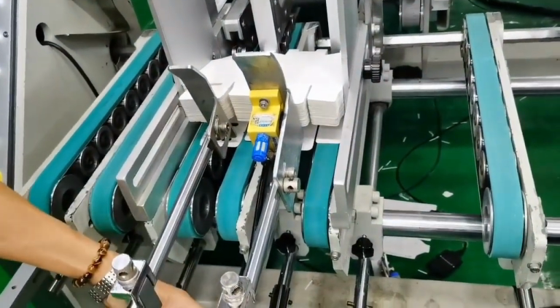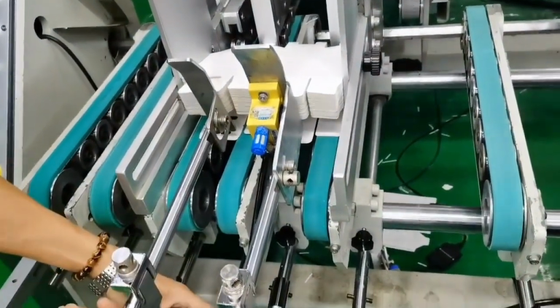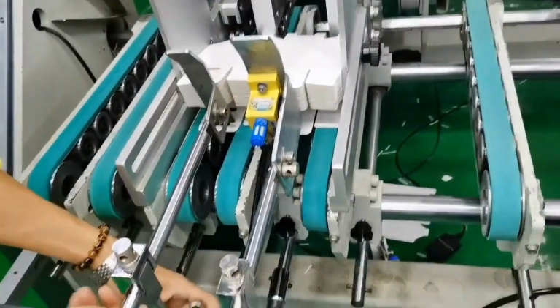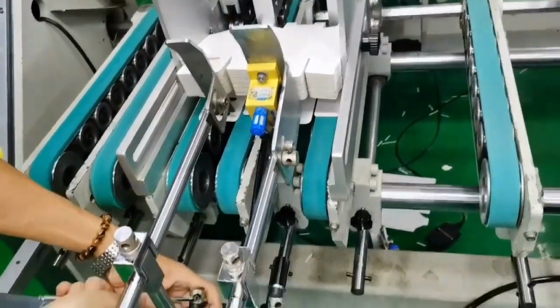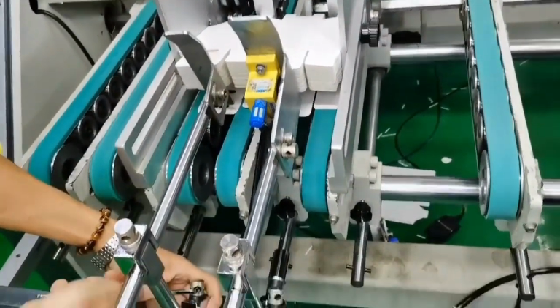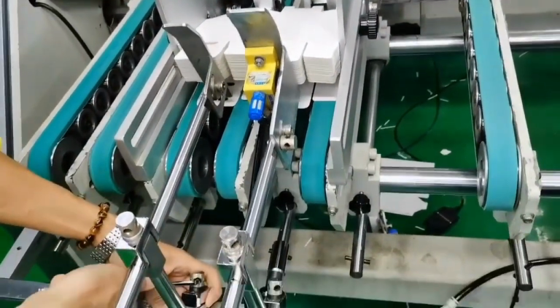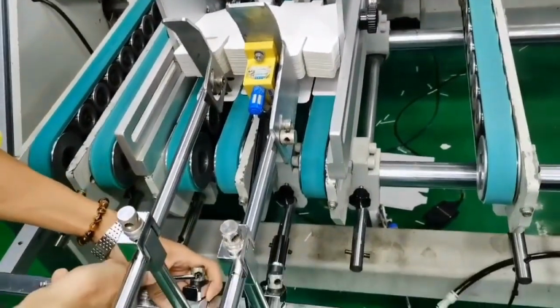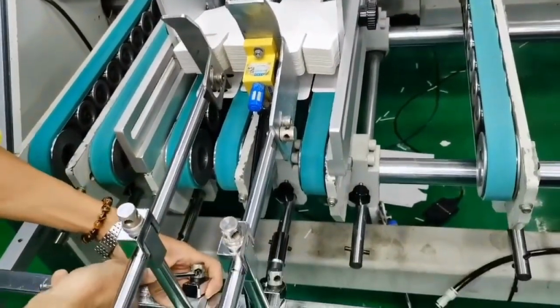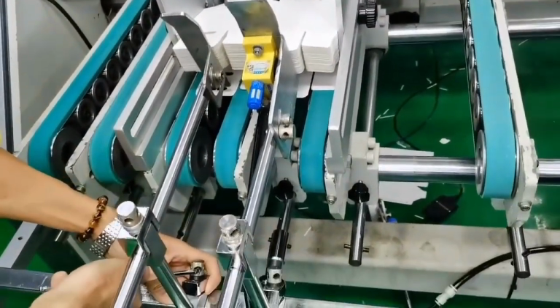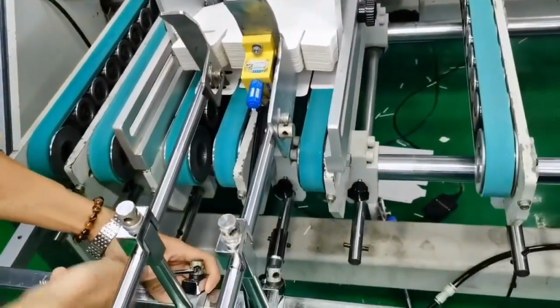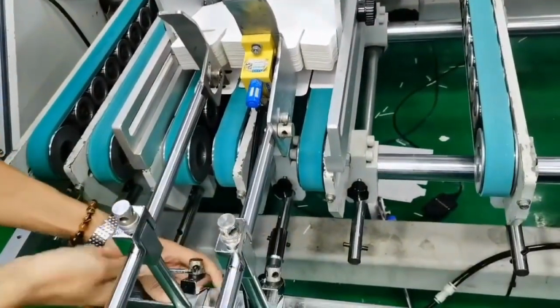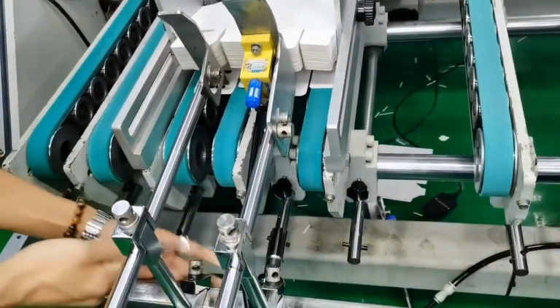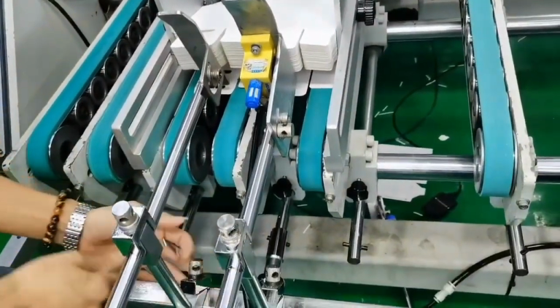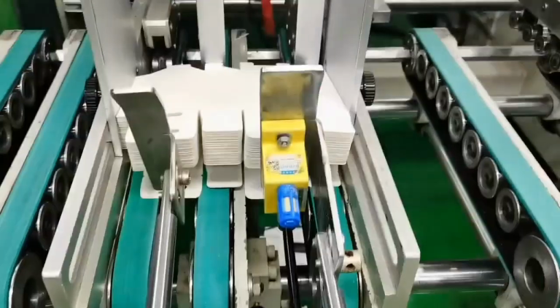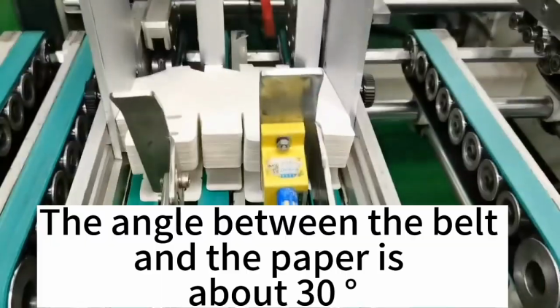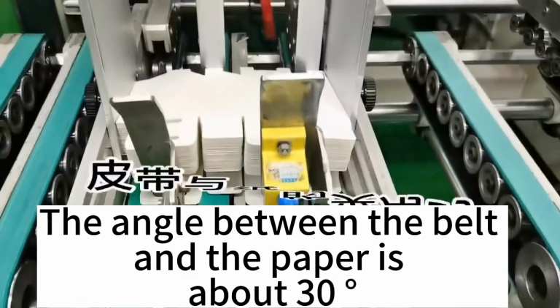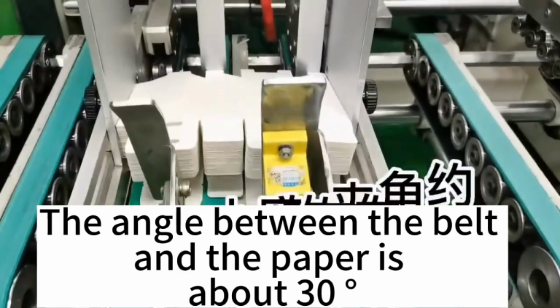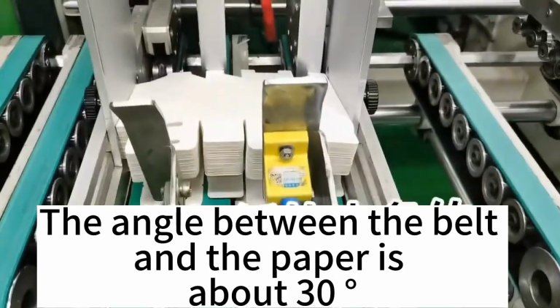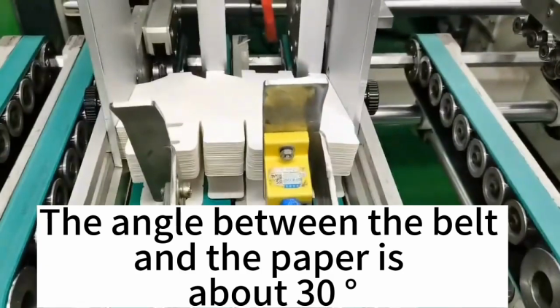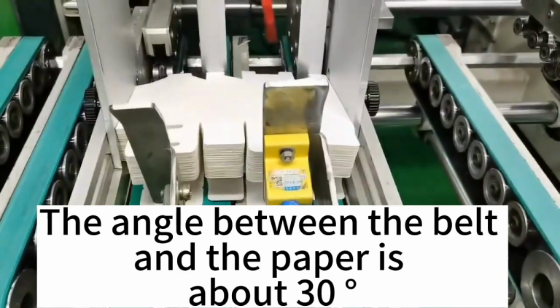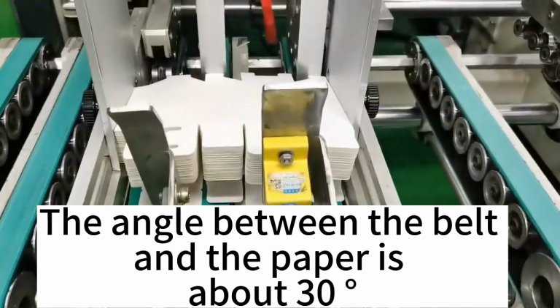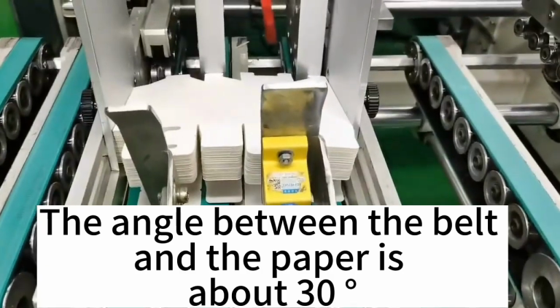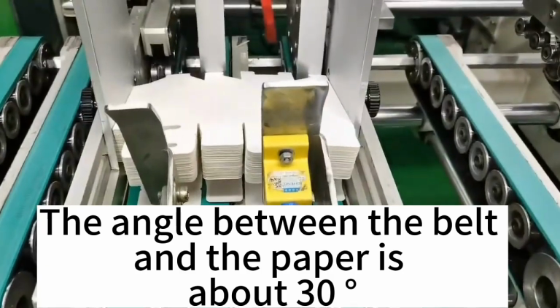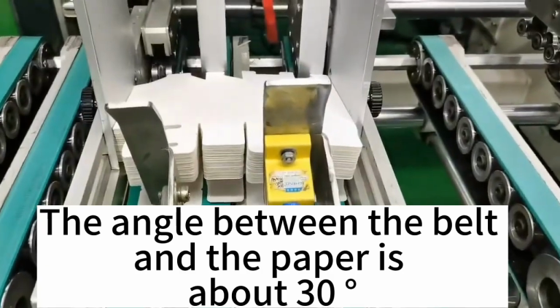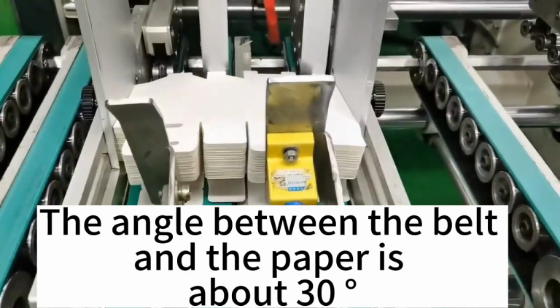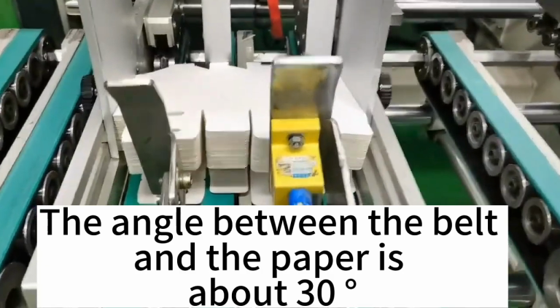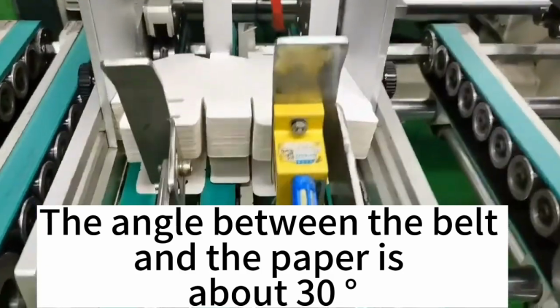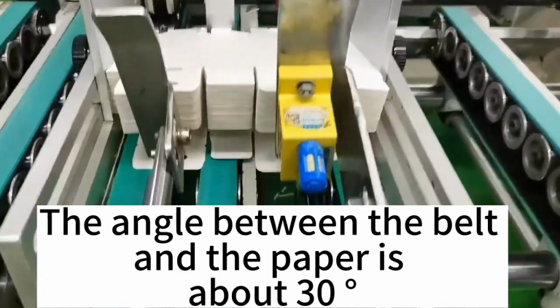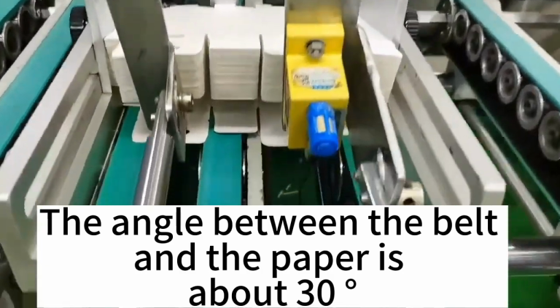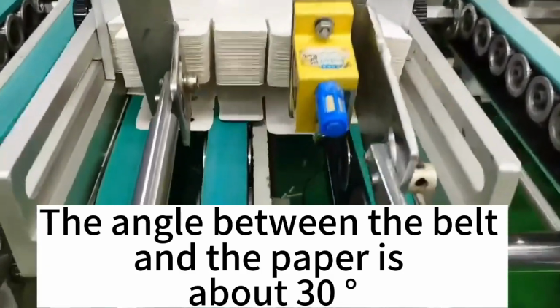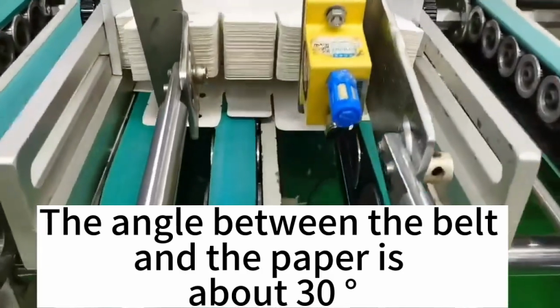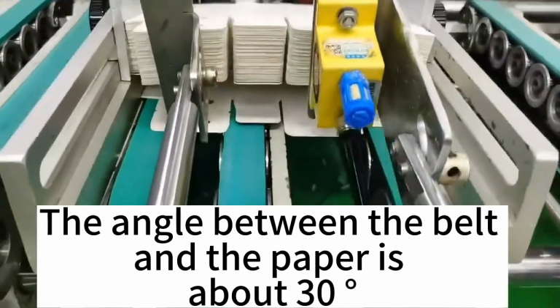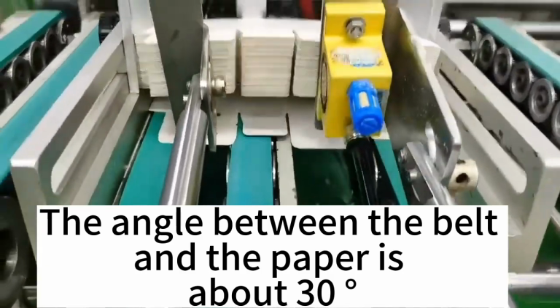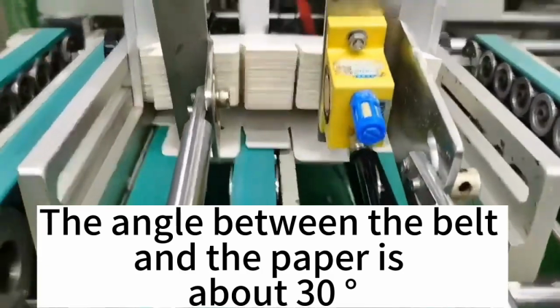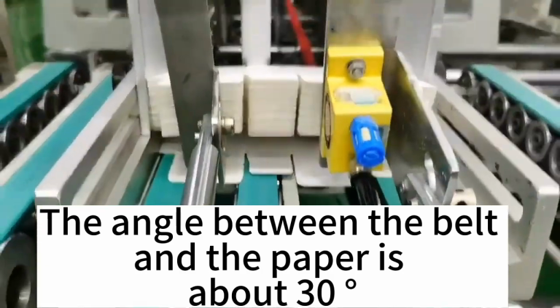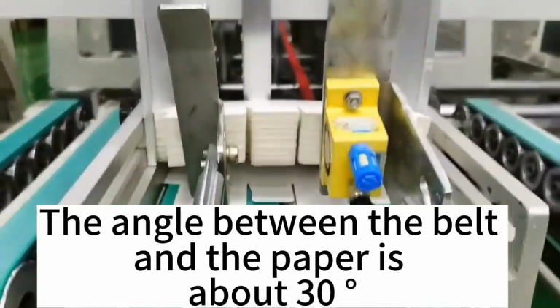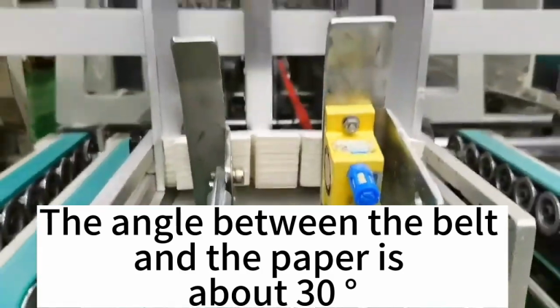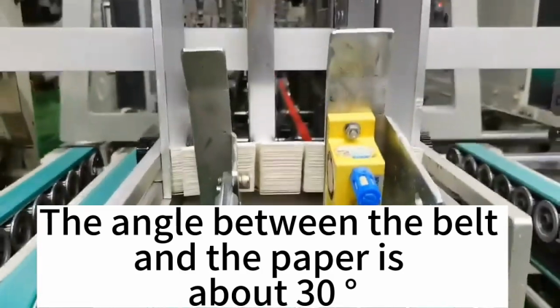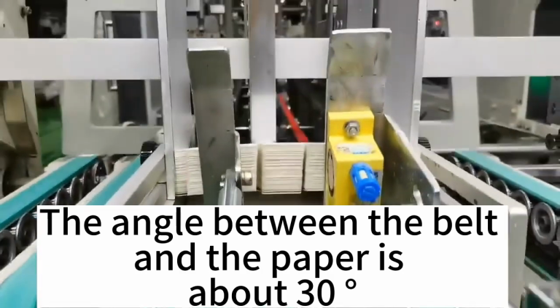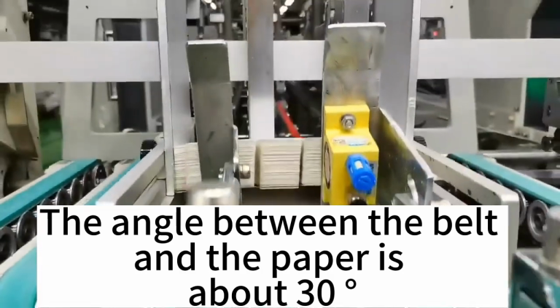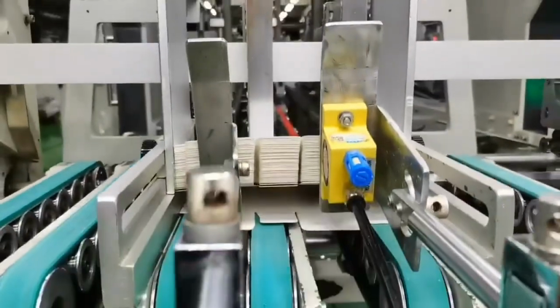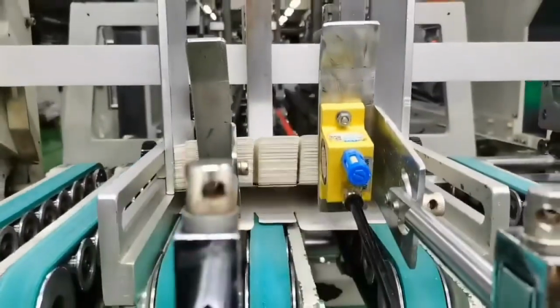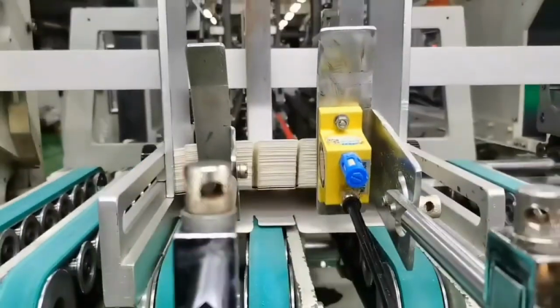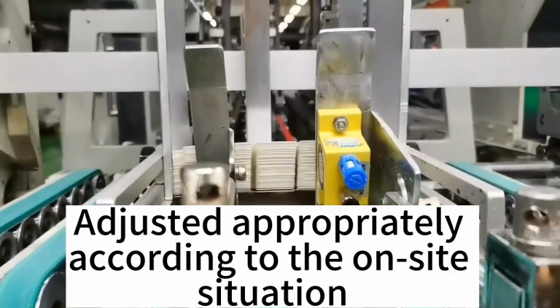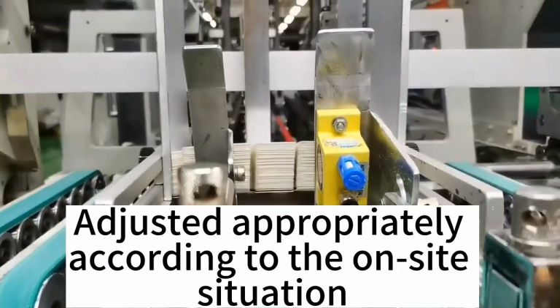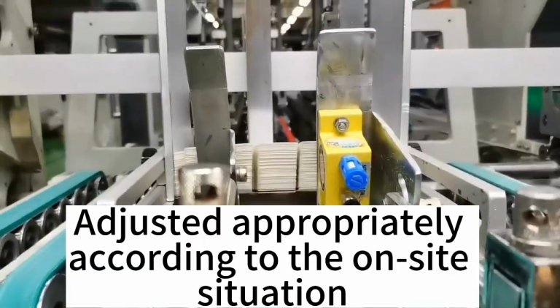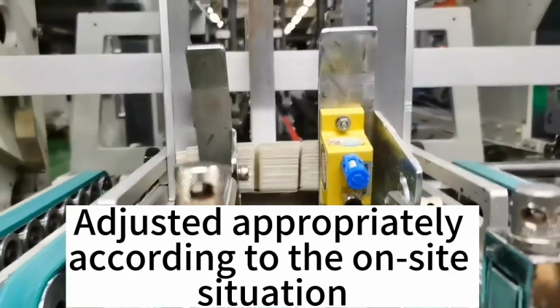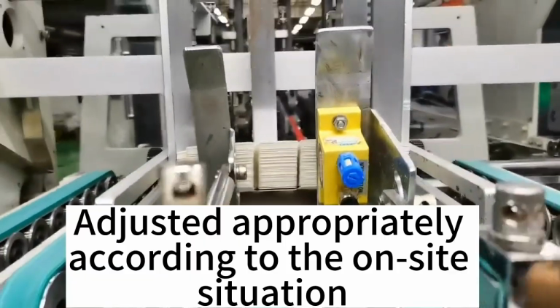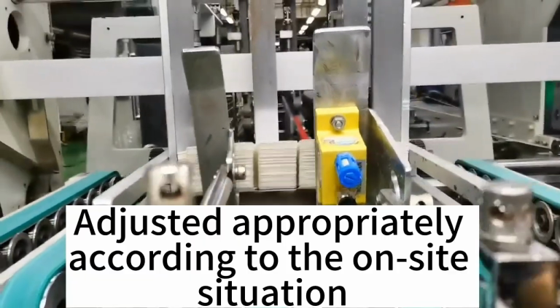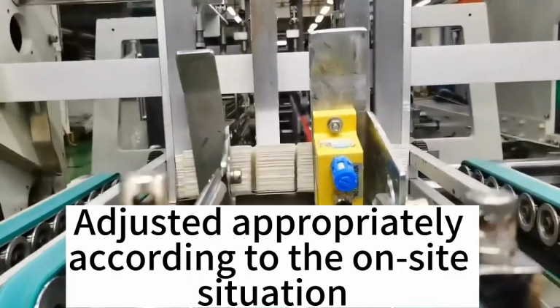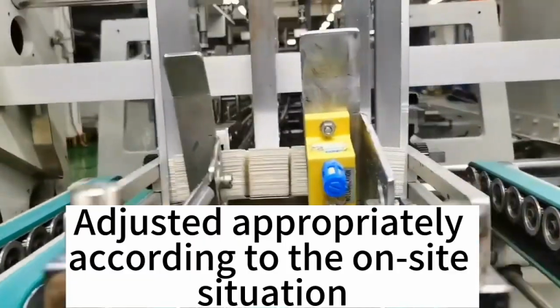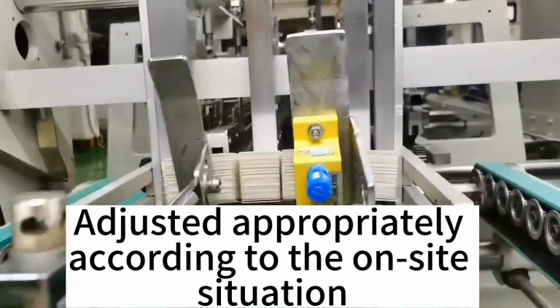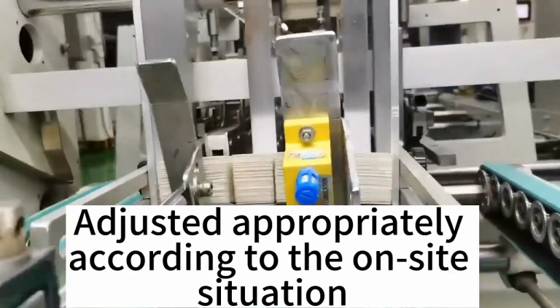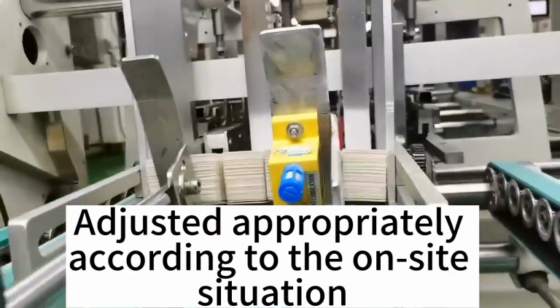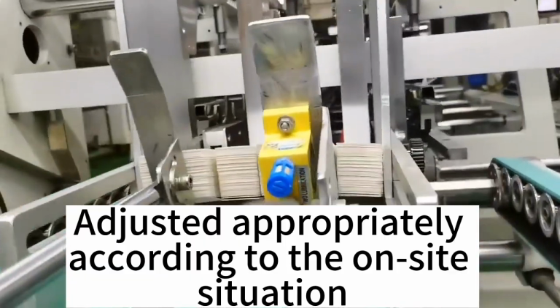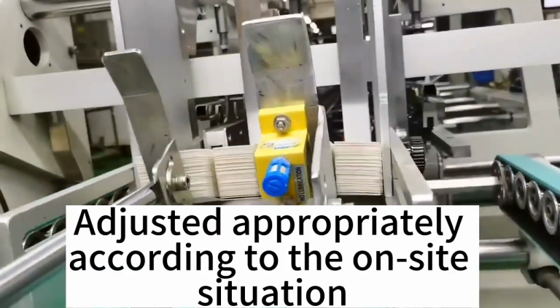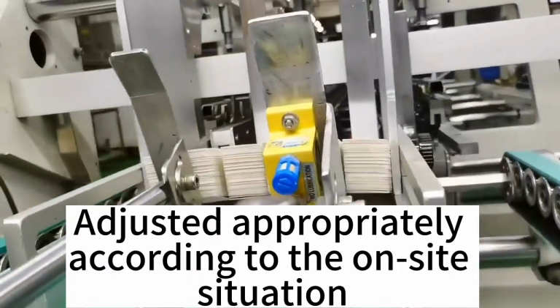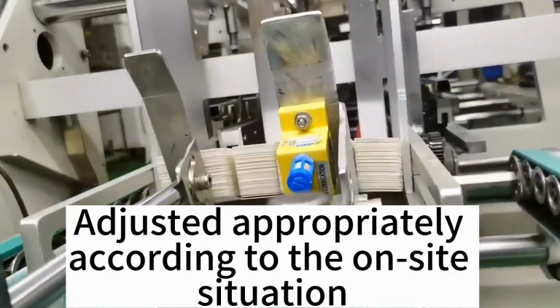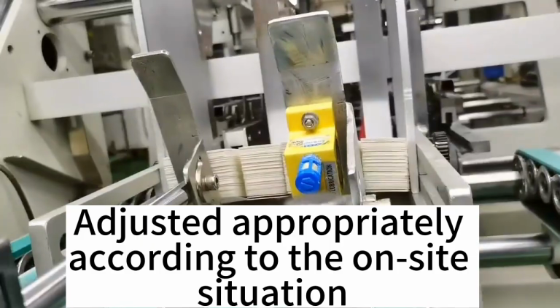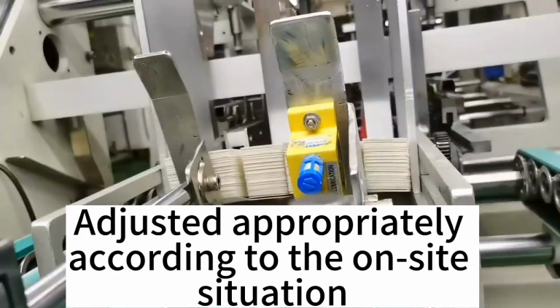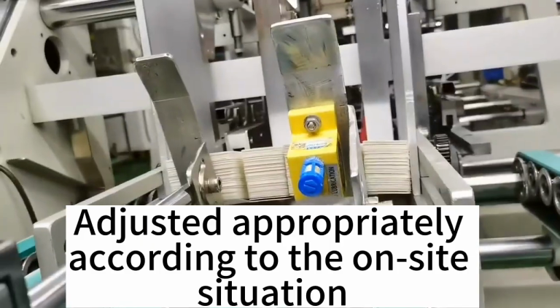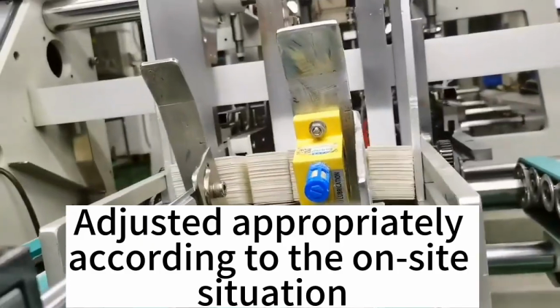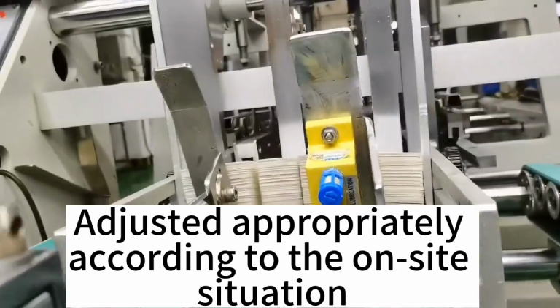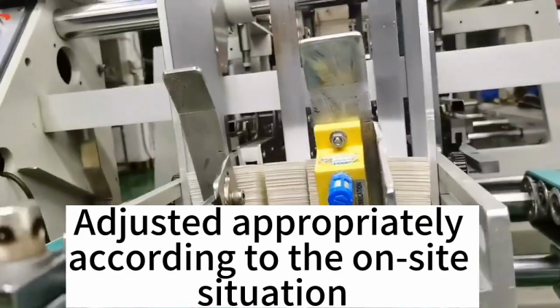The angle between the belt and the paper is about 30 degrees. Adjust appropriately according to the onsite situation.